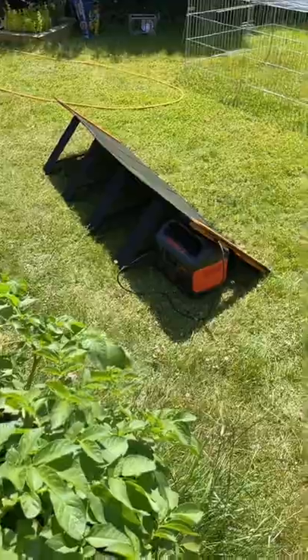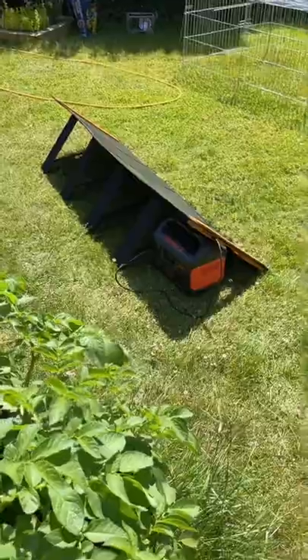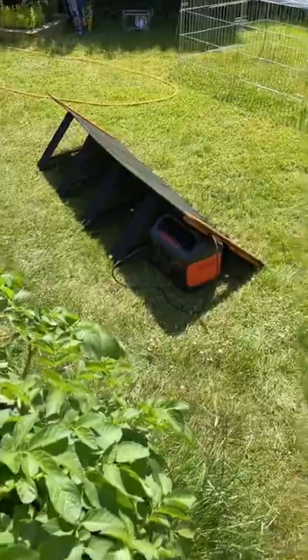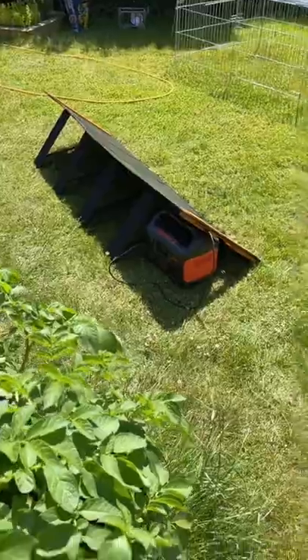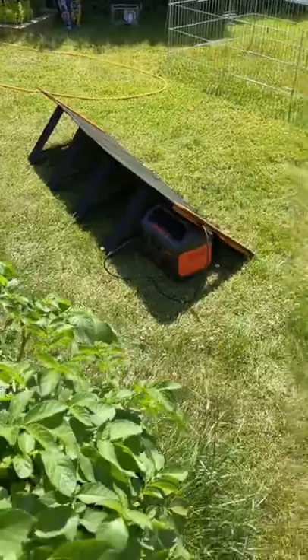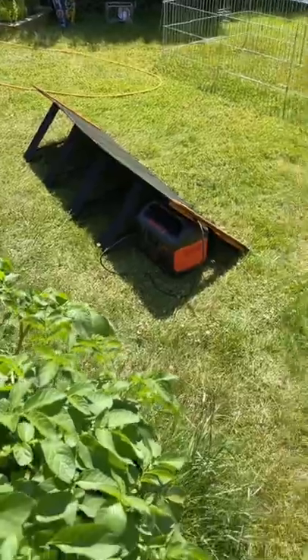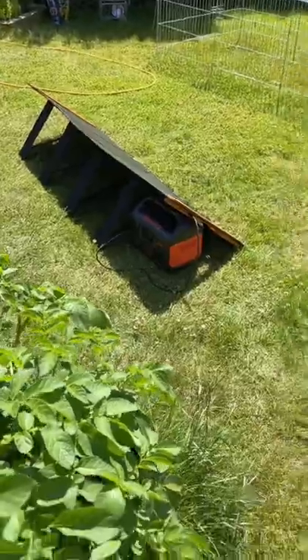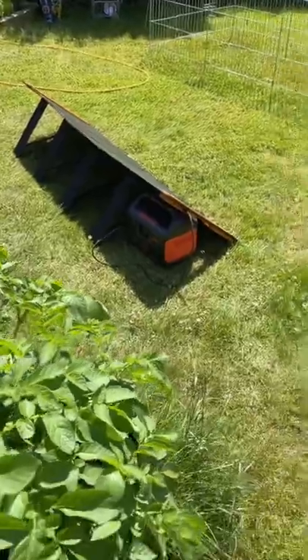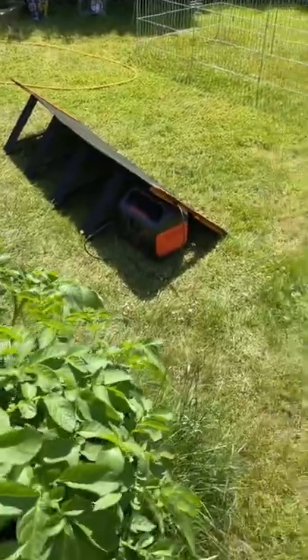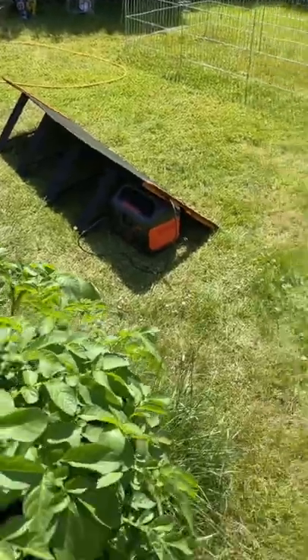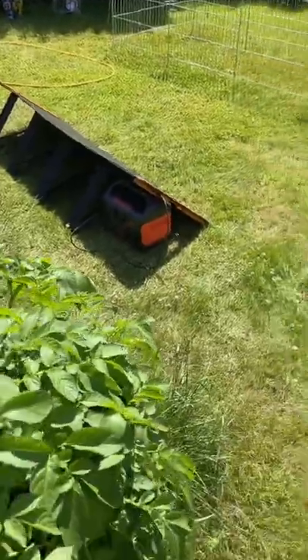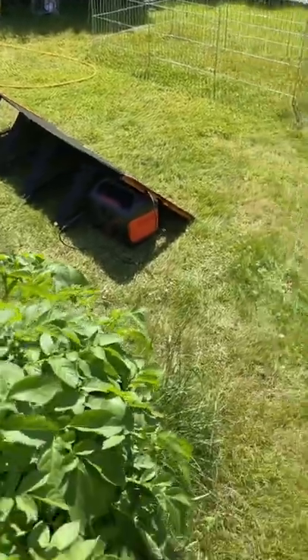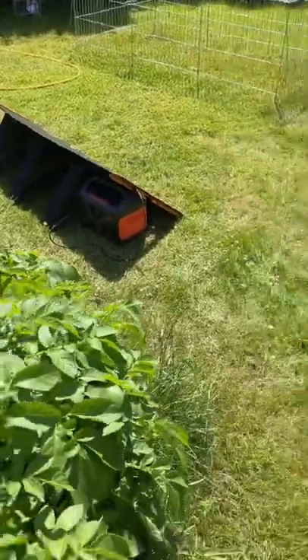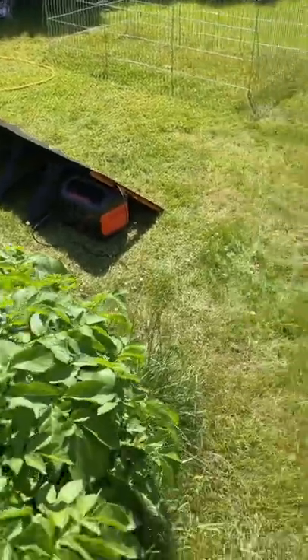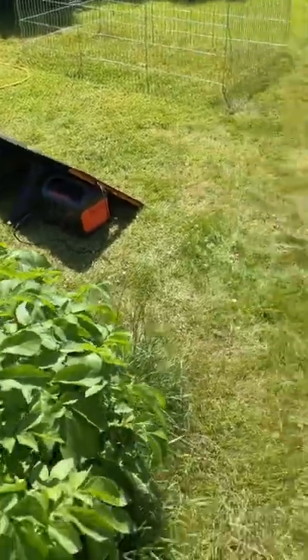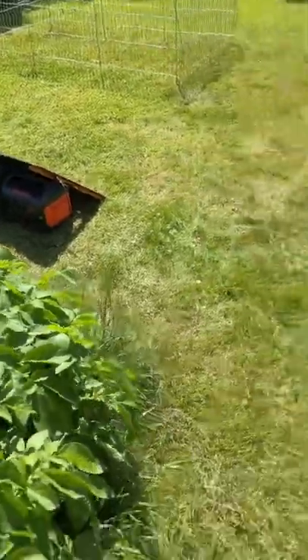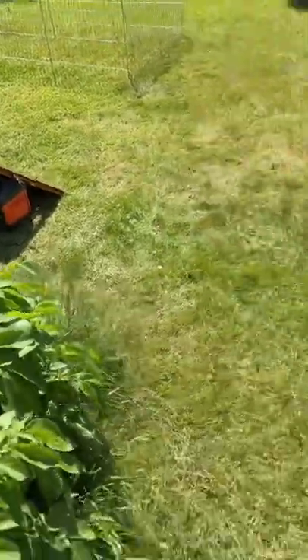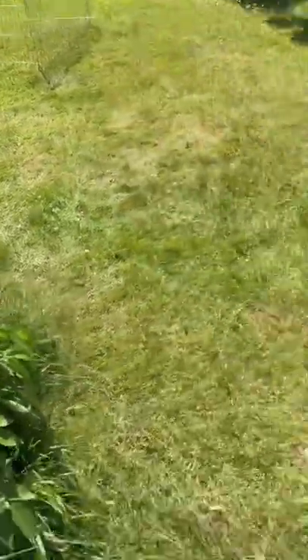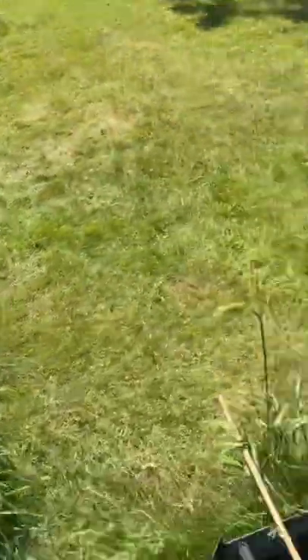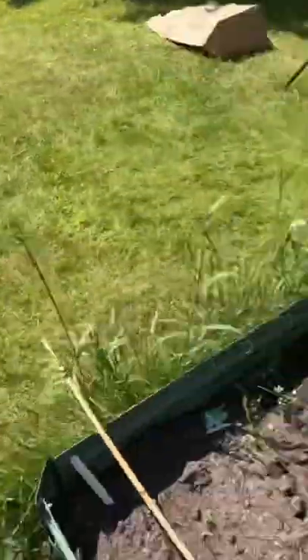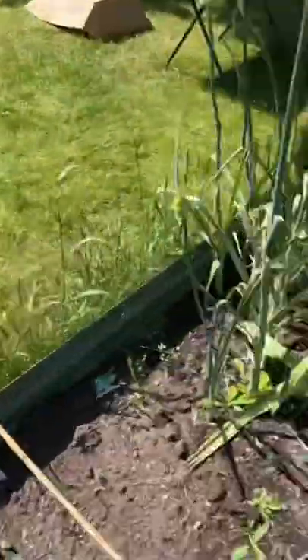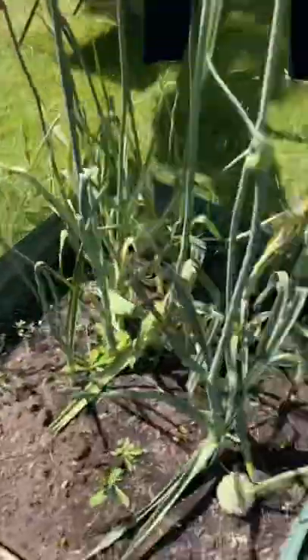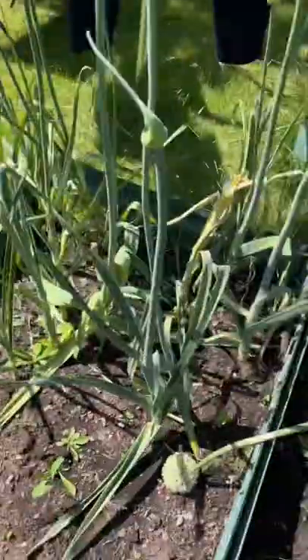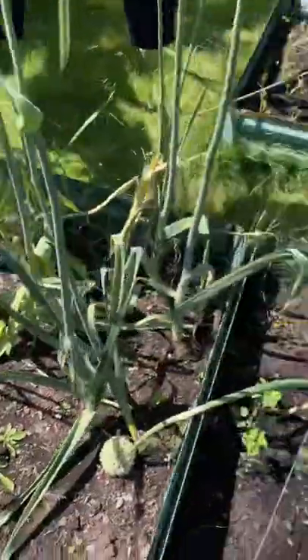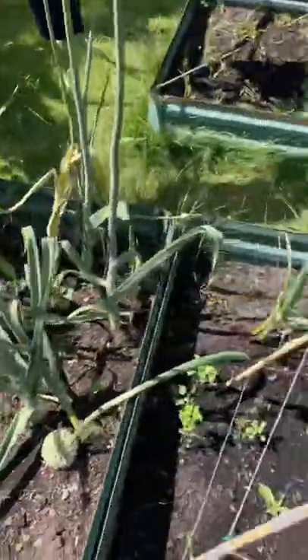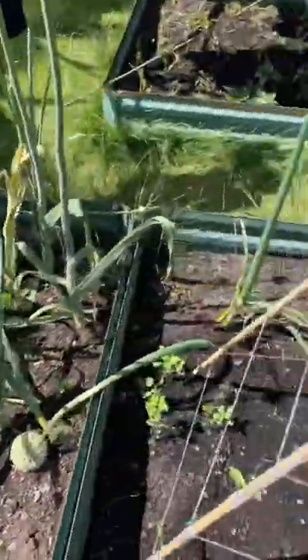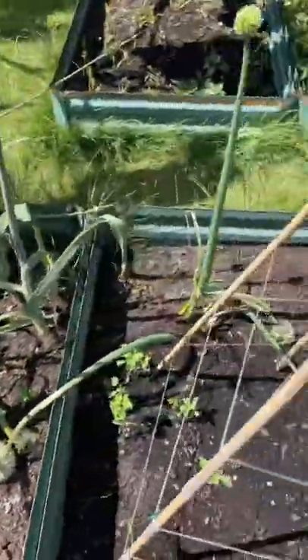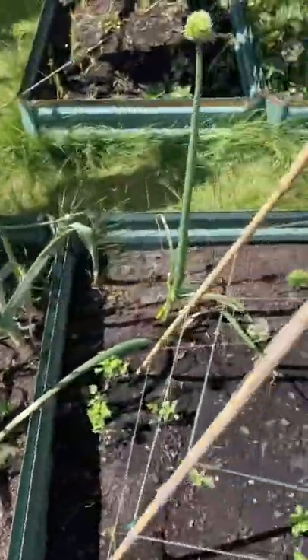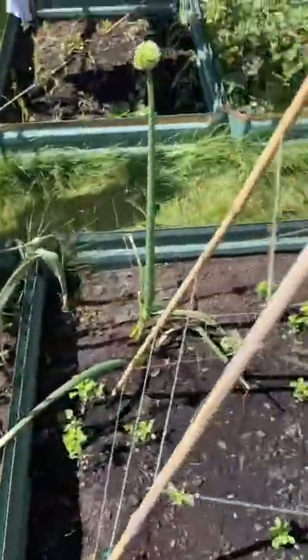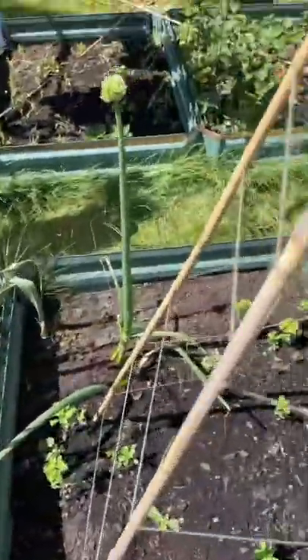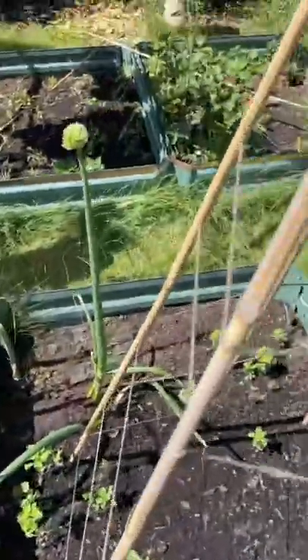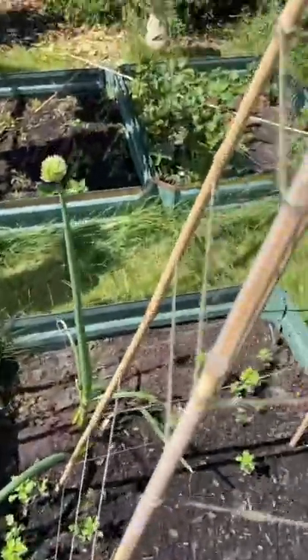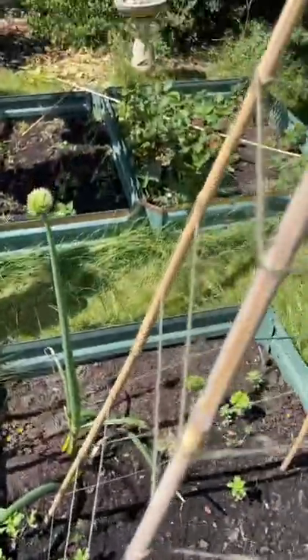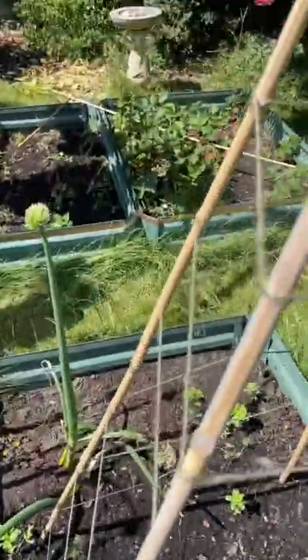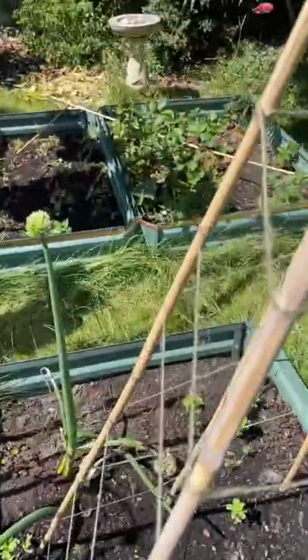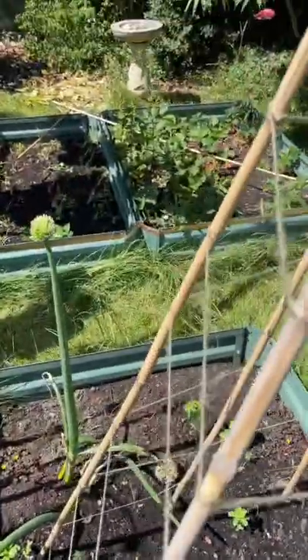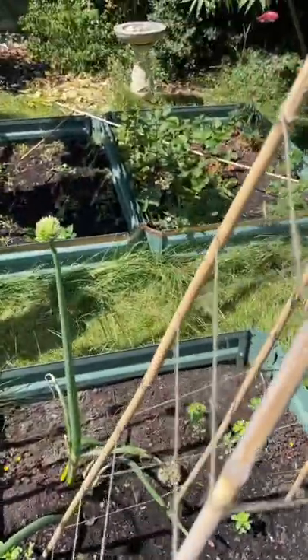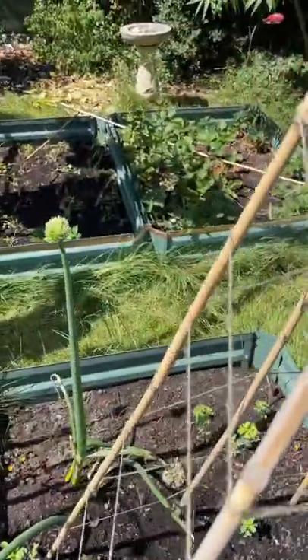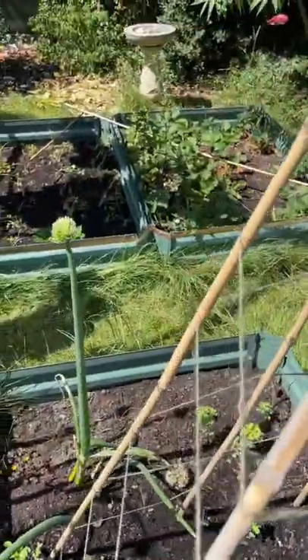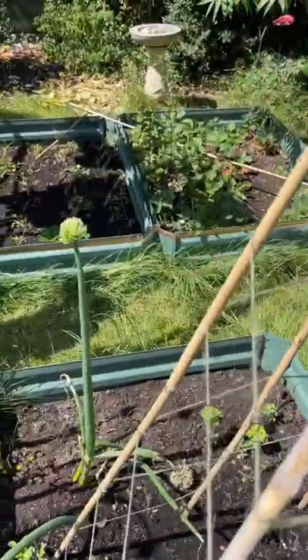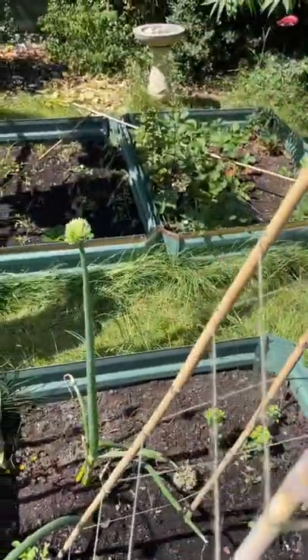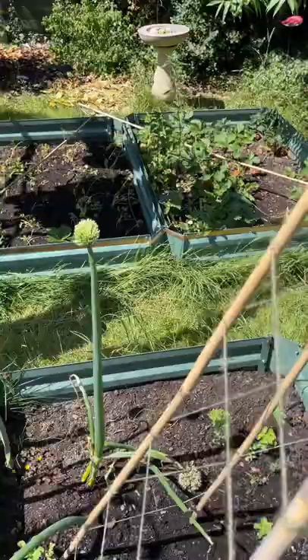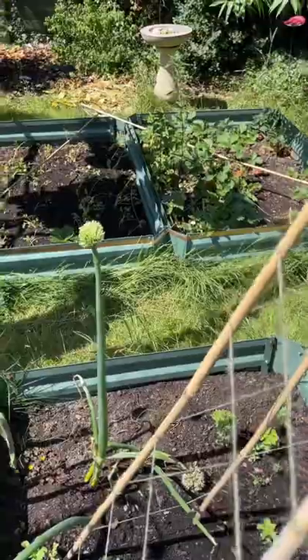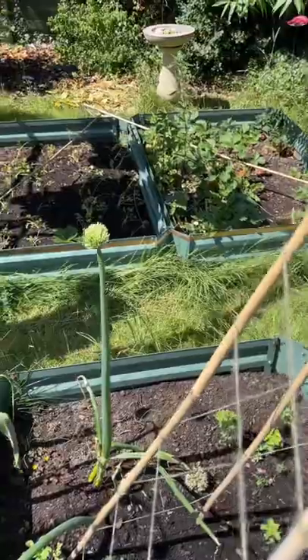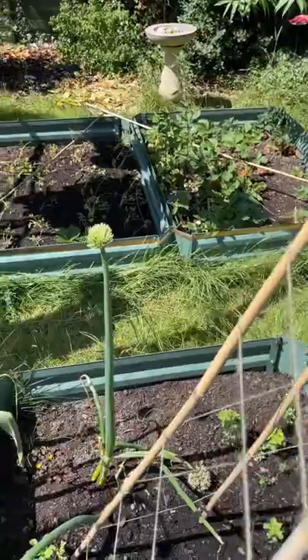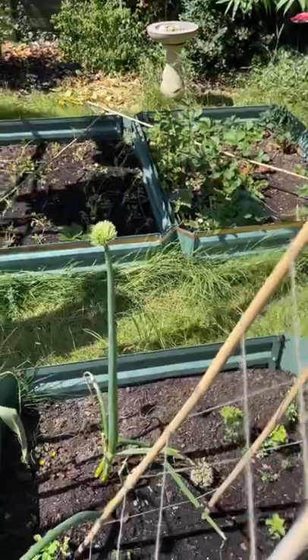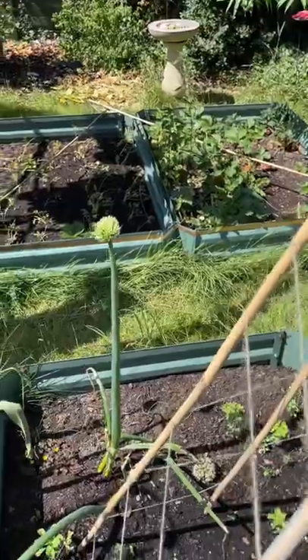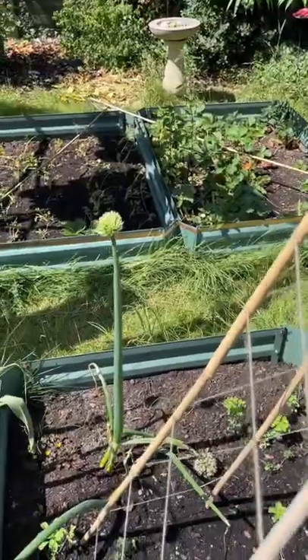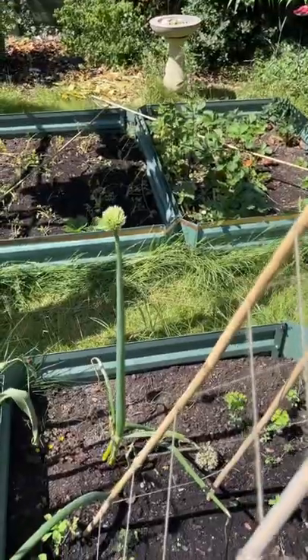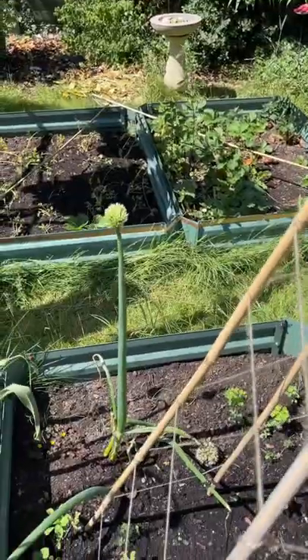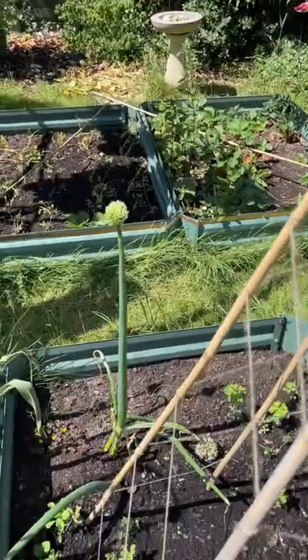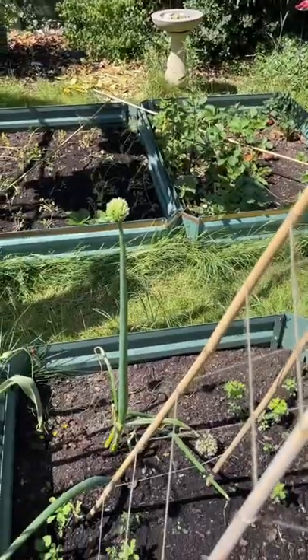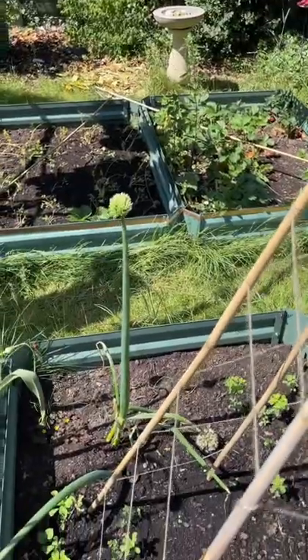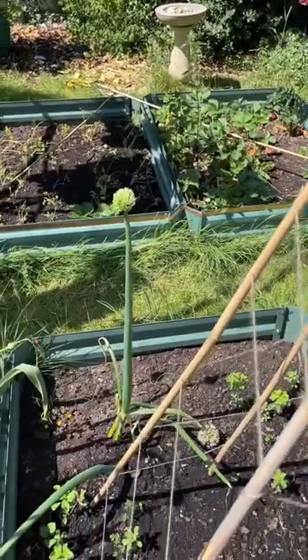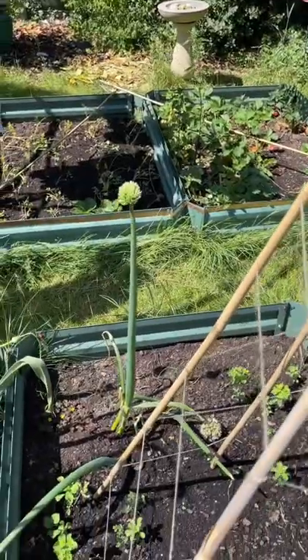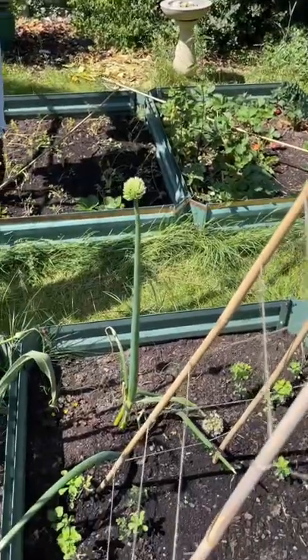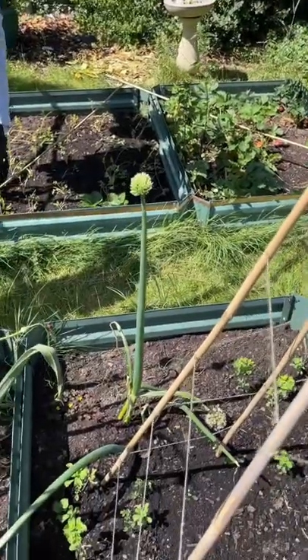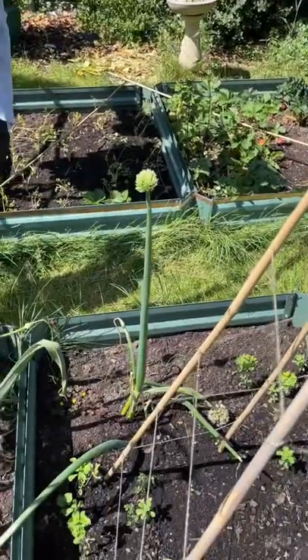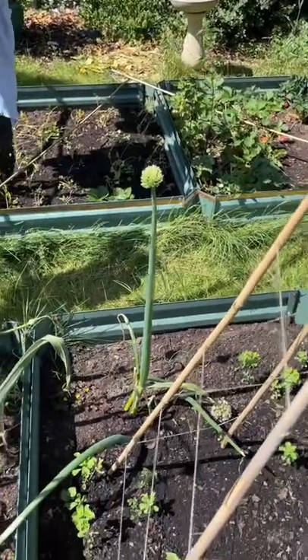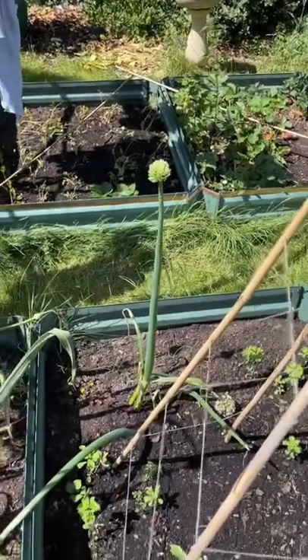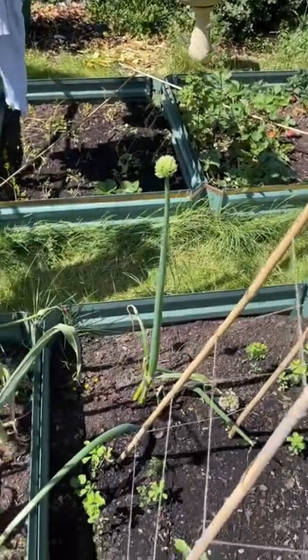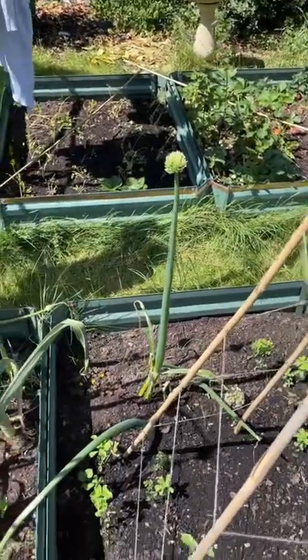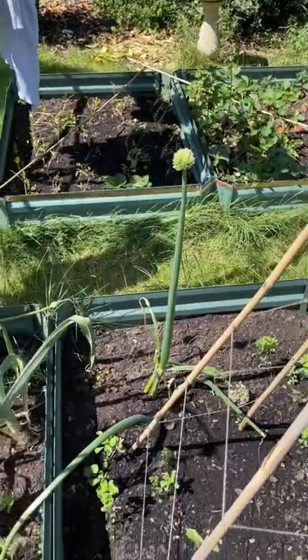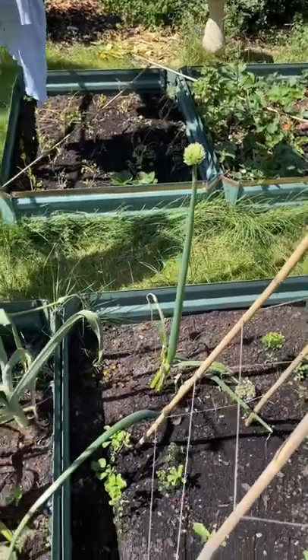Minuscule savings, but it's fun and feels — along with growing my own vegetables — as if I'm getting ever so slightly green in my old age.